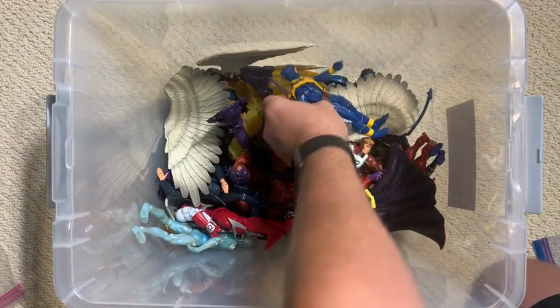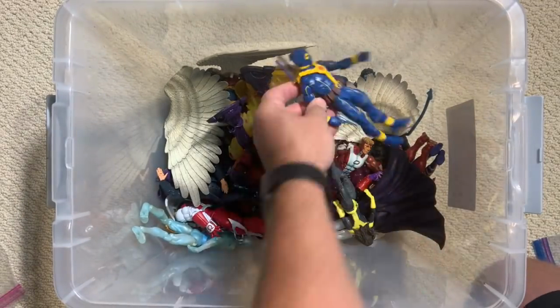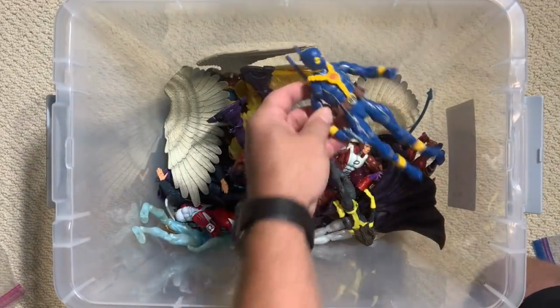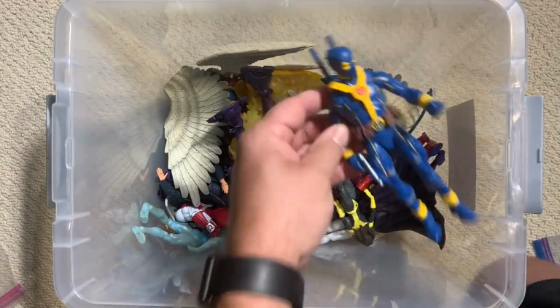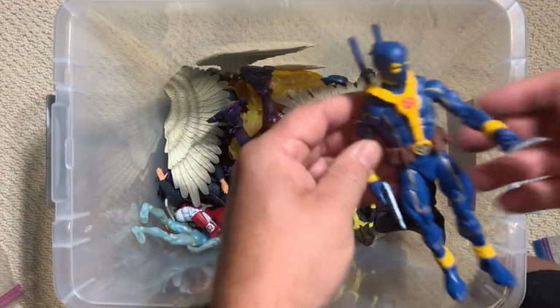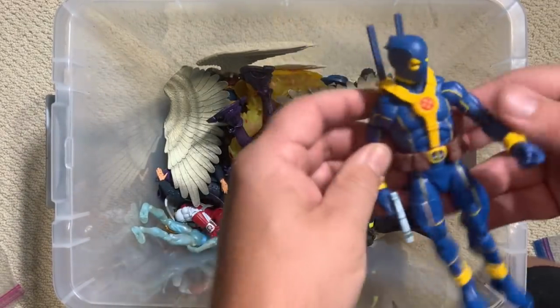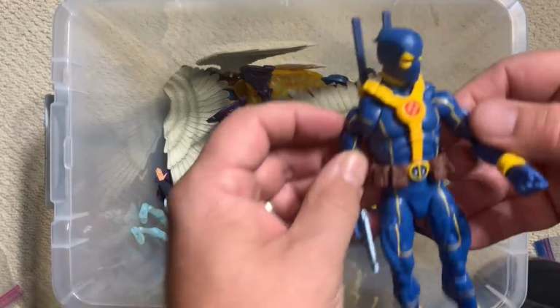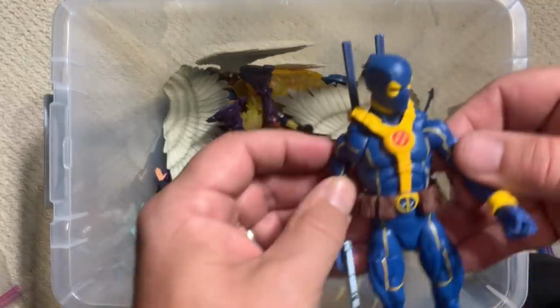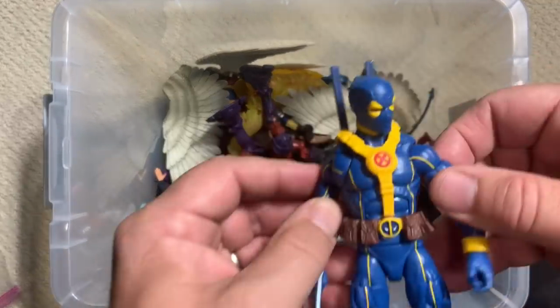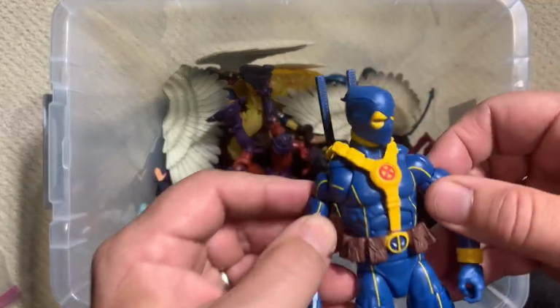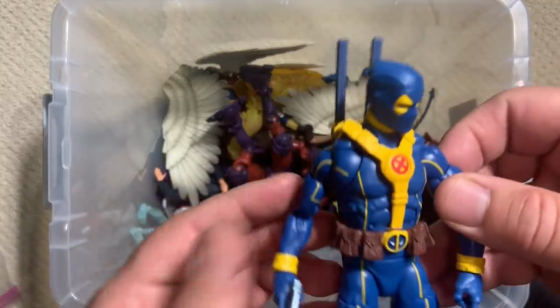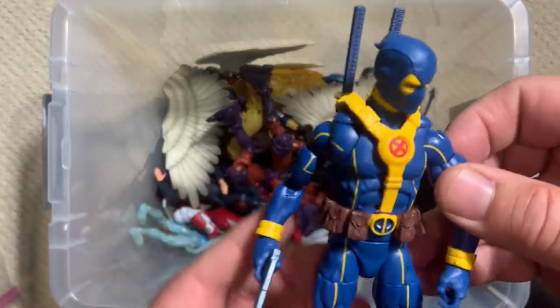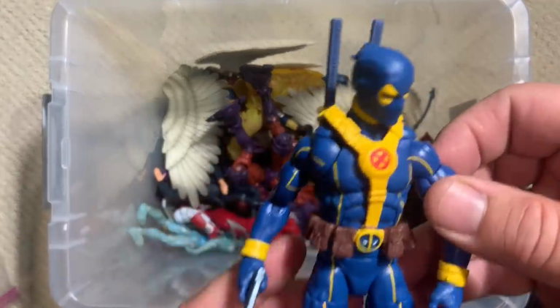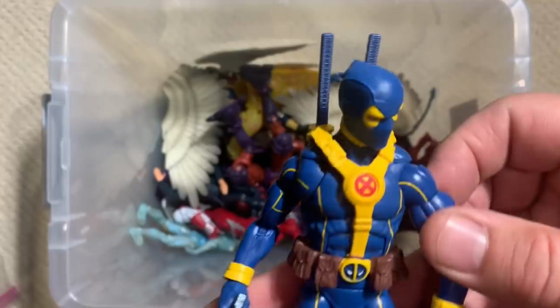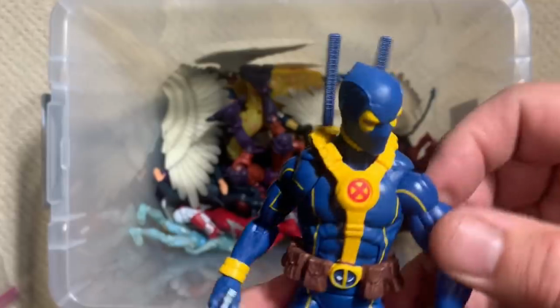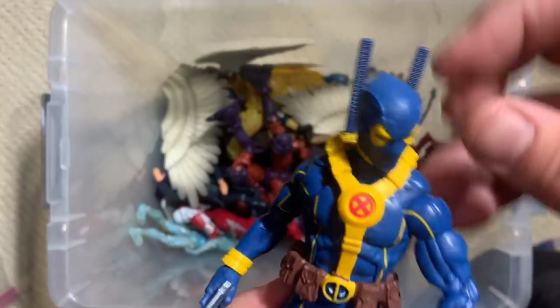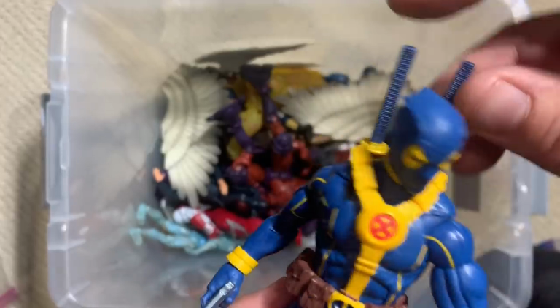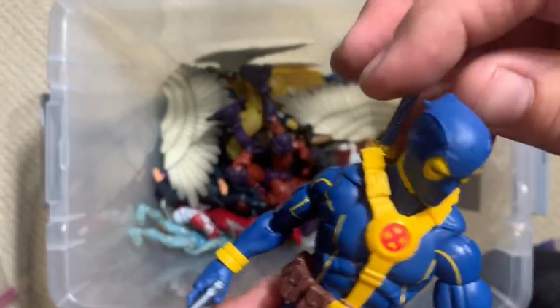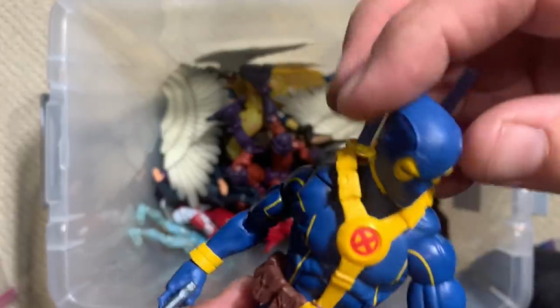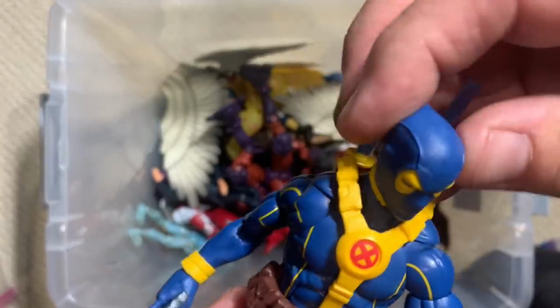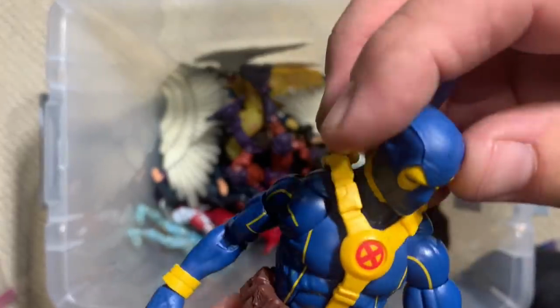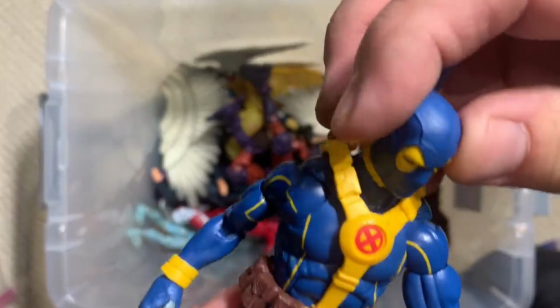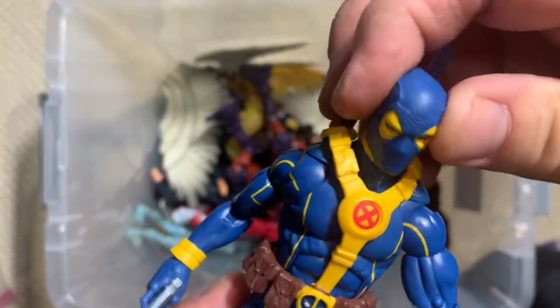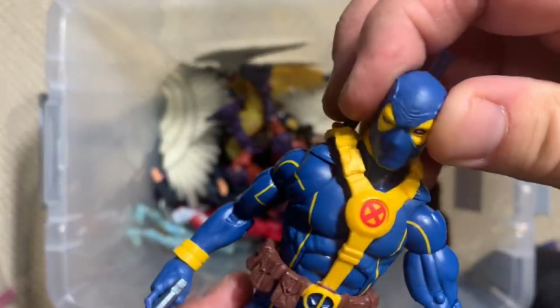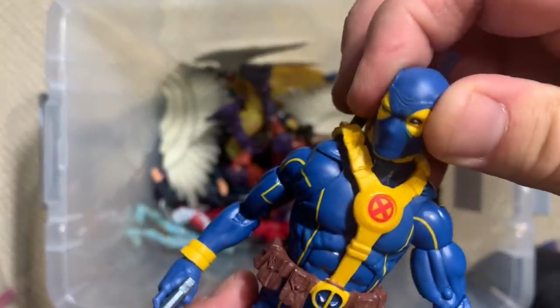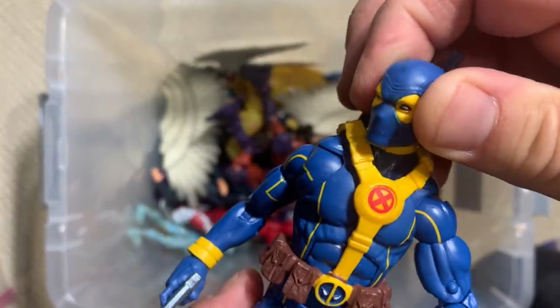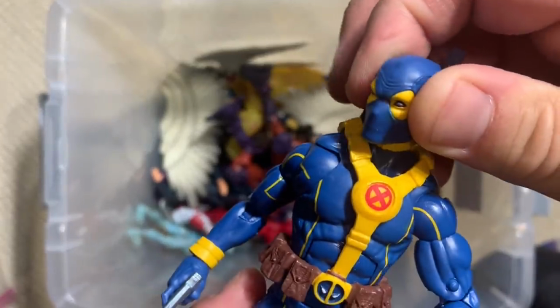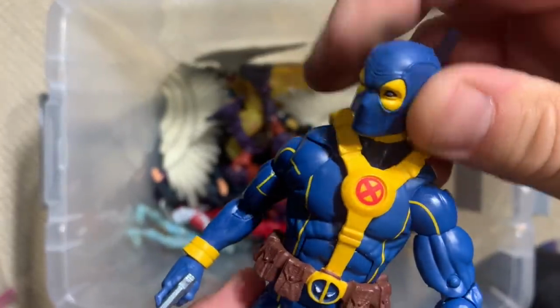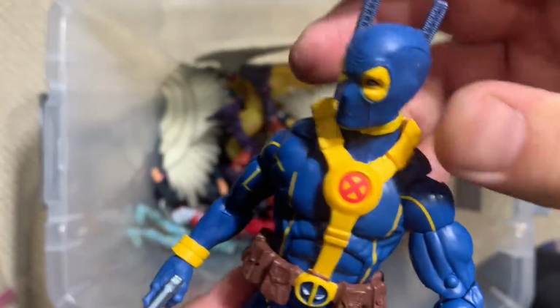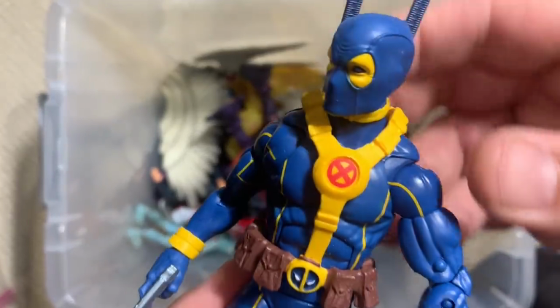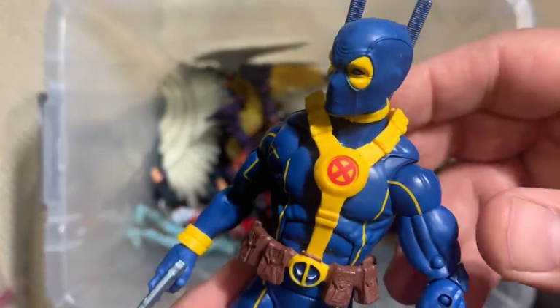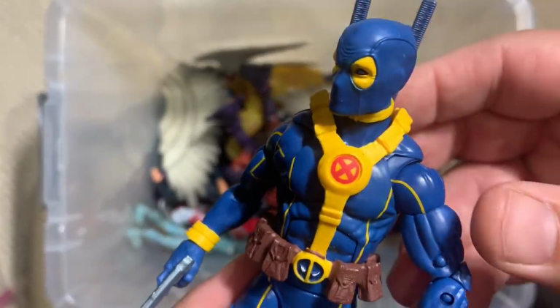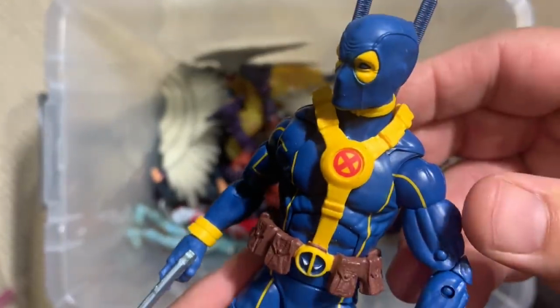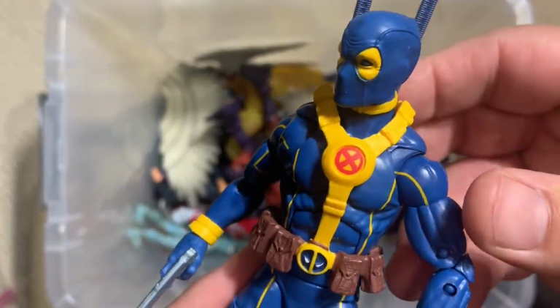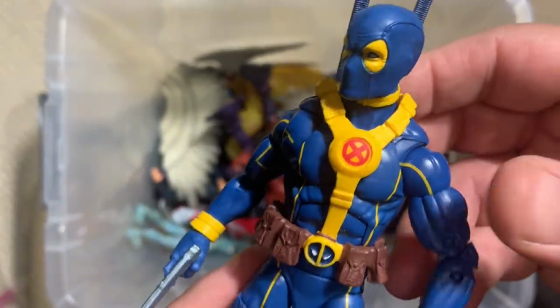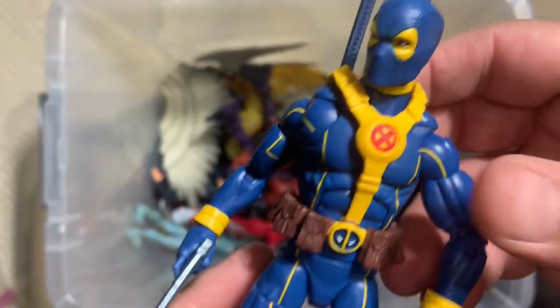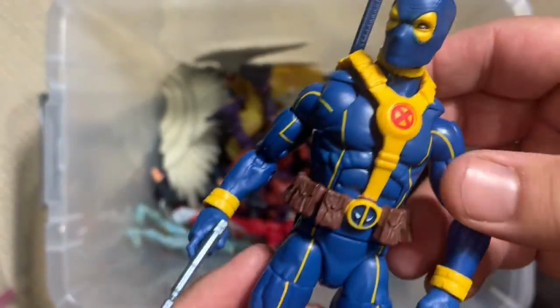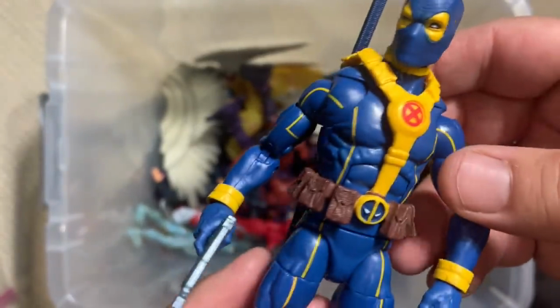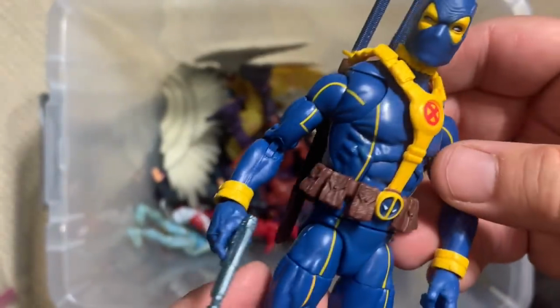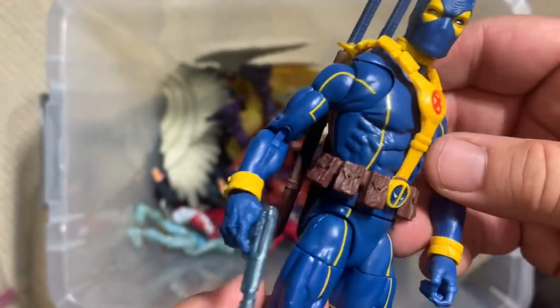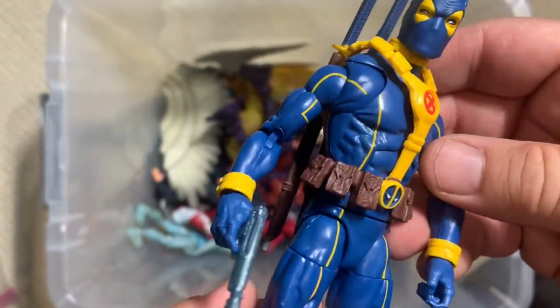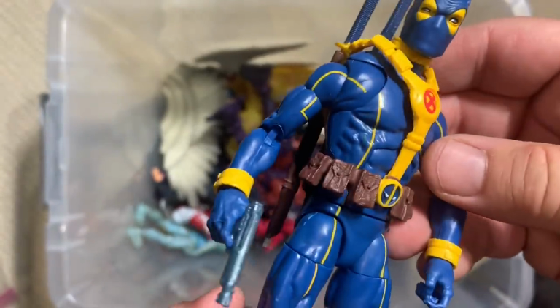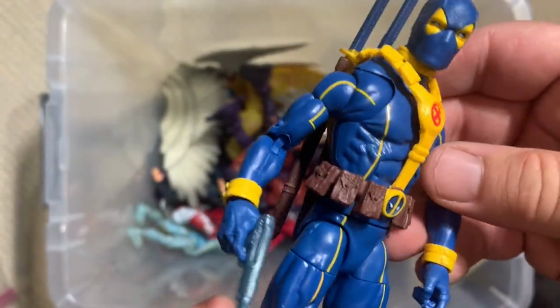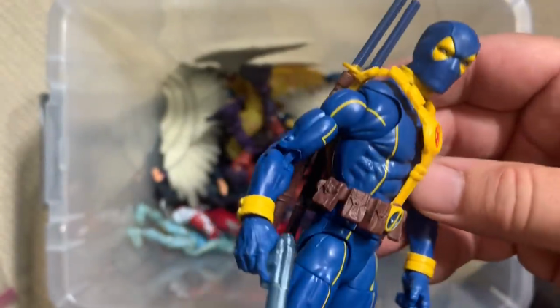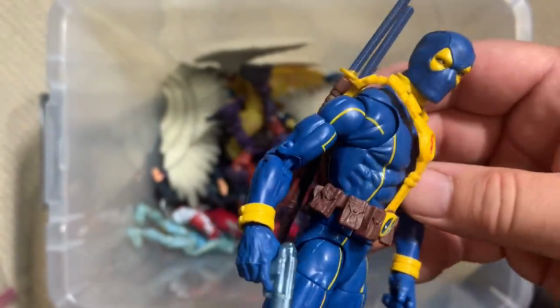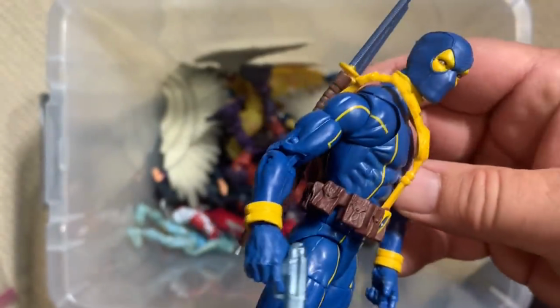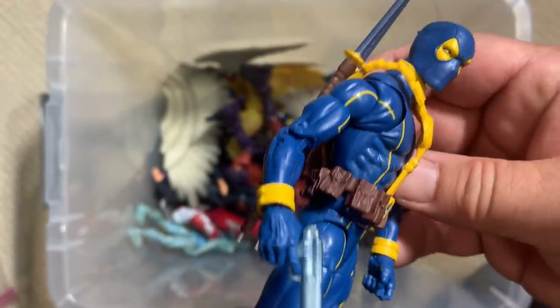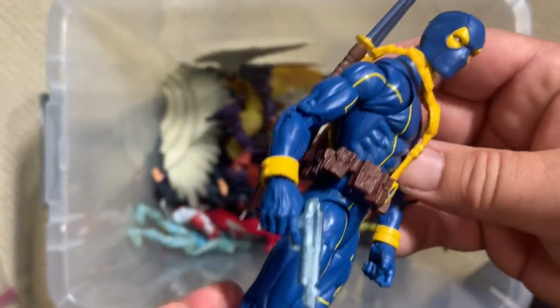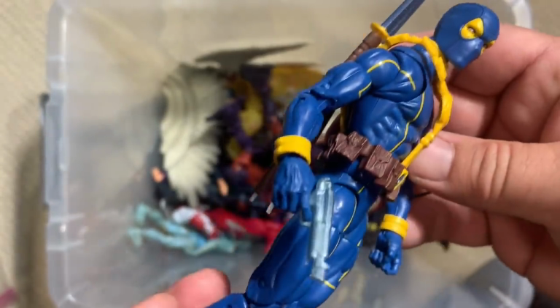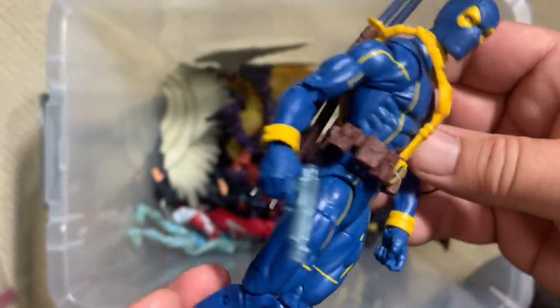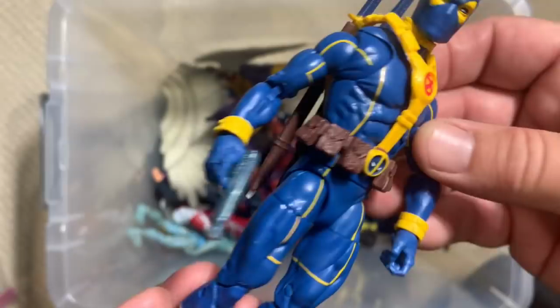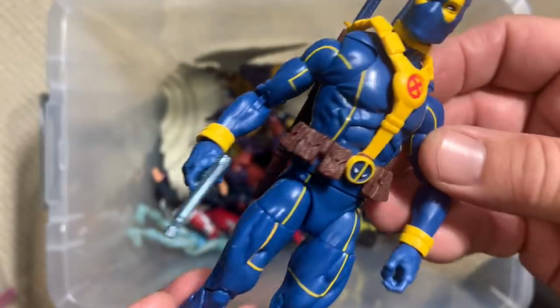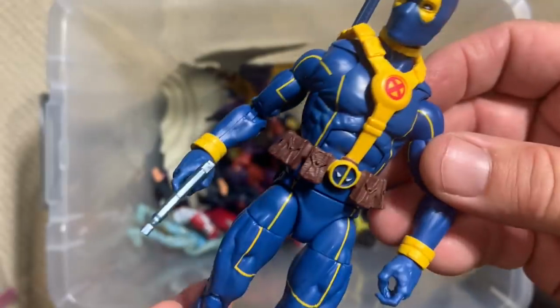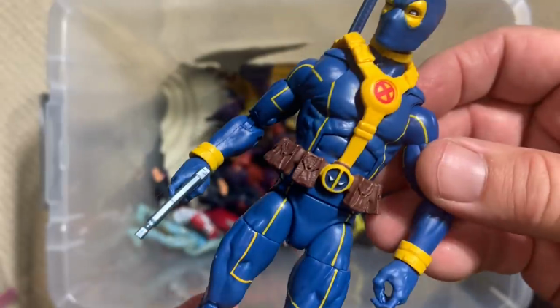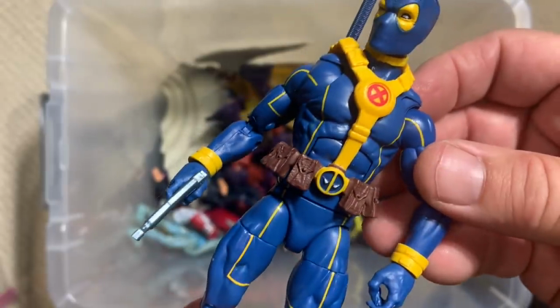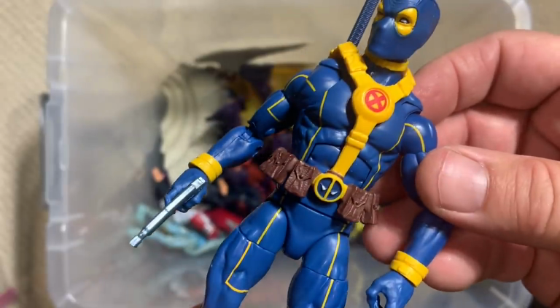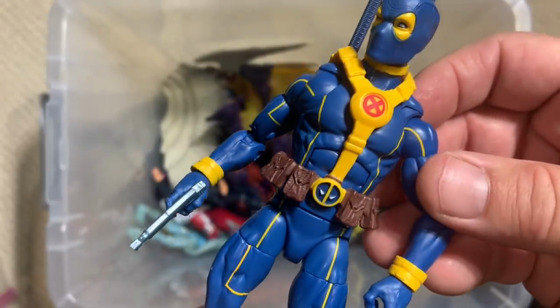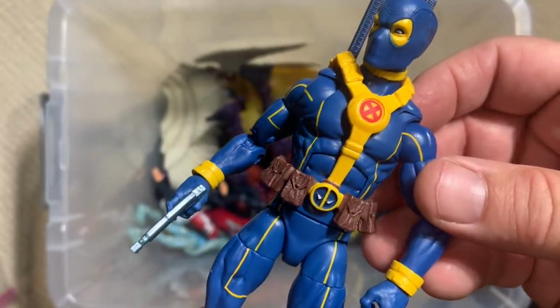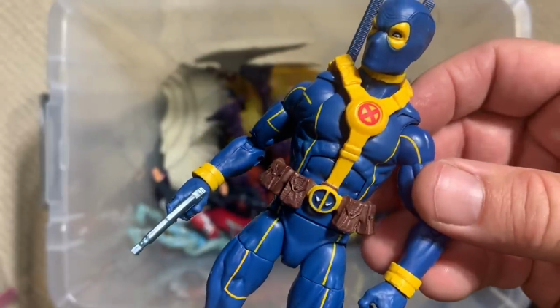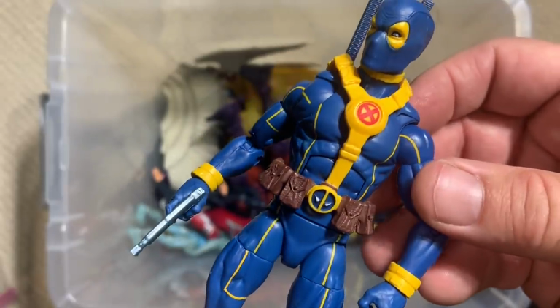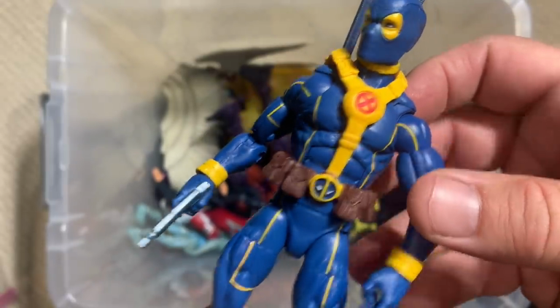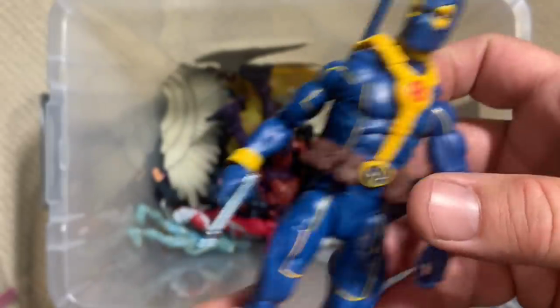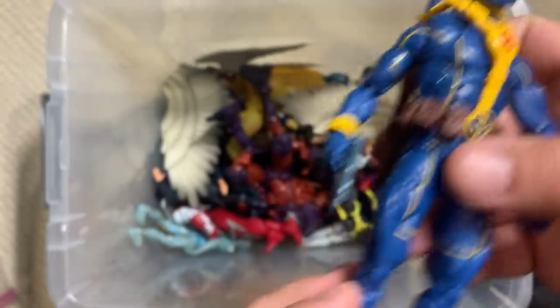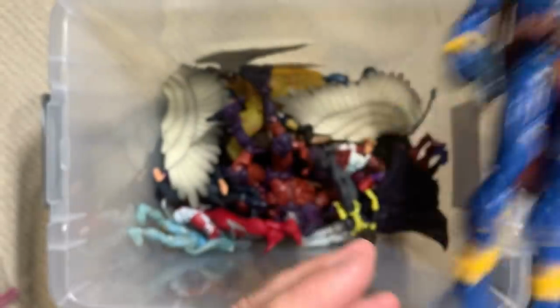Oh, here you are again, Deadpool. Looks like we're never going to be able to get rid of Deadpool — there's going to be a million of him in here.